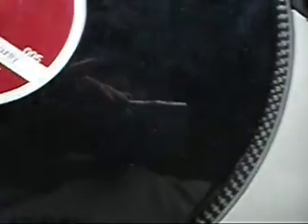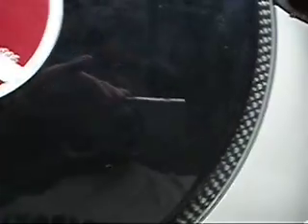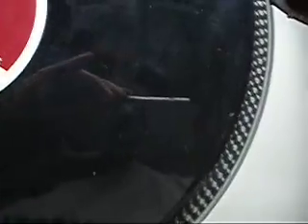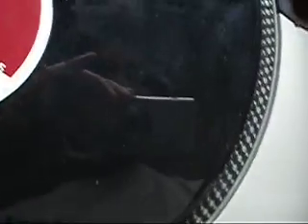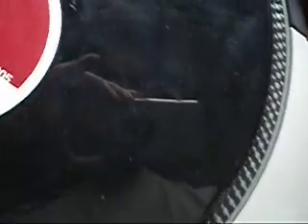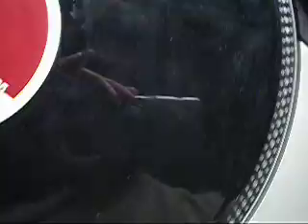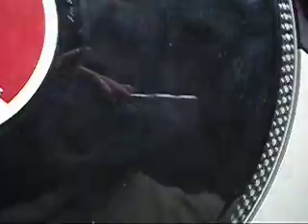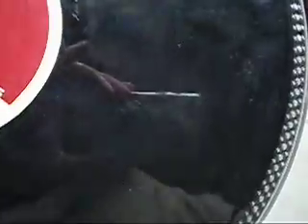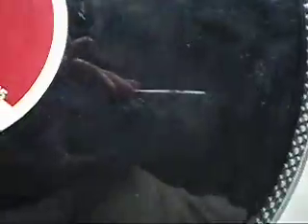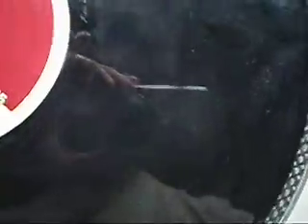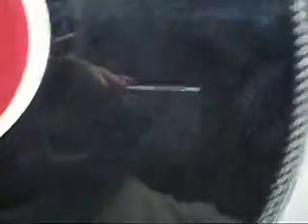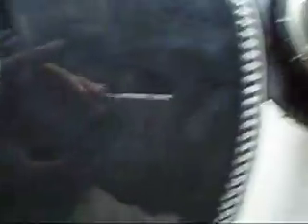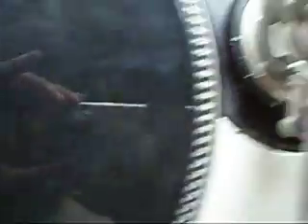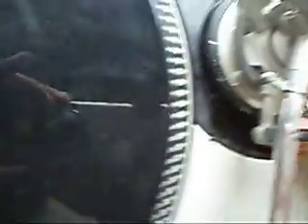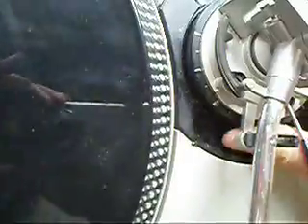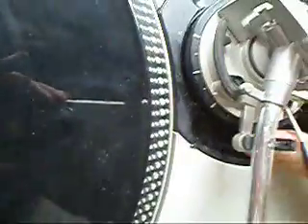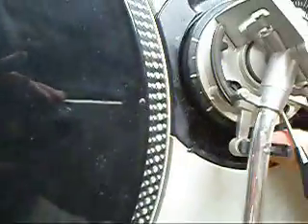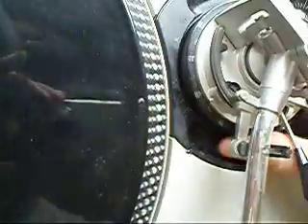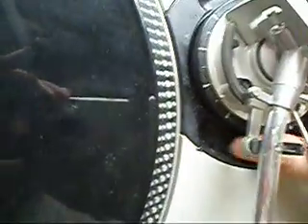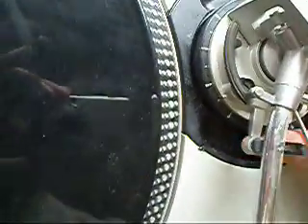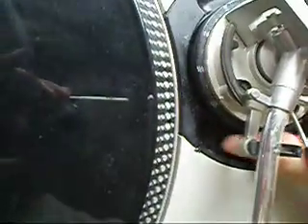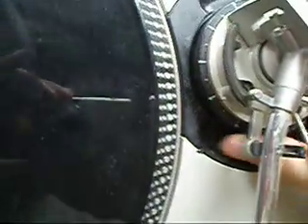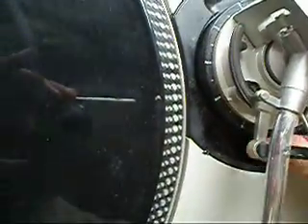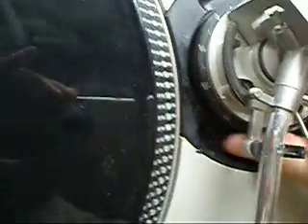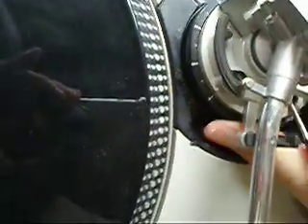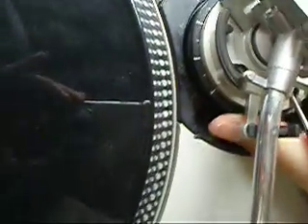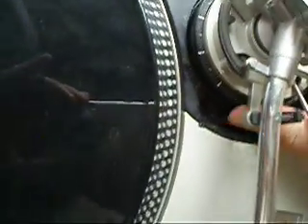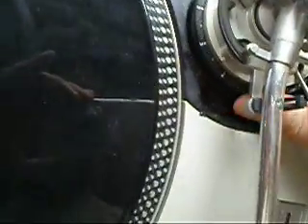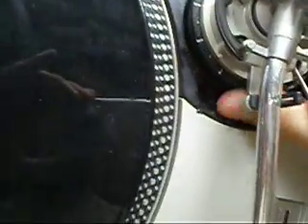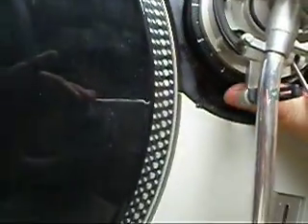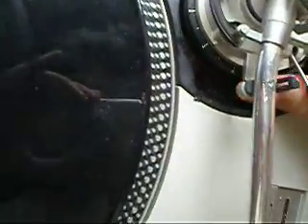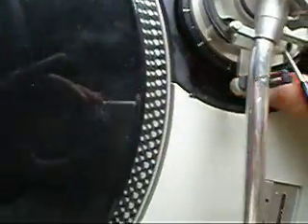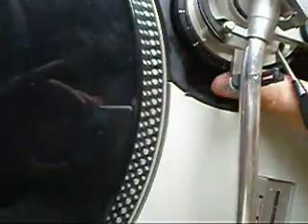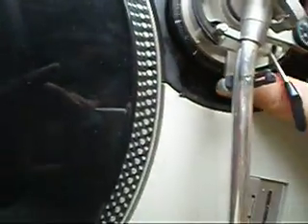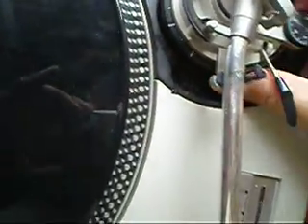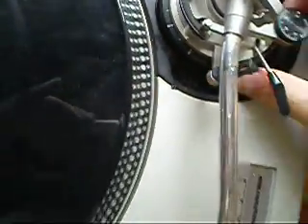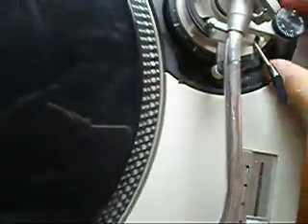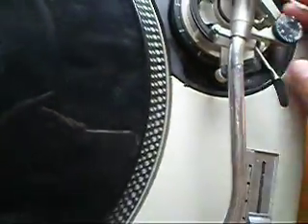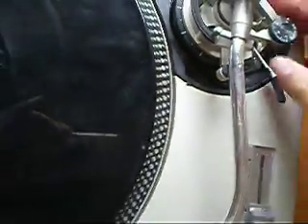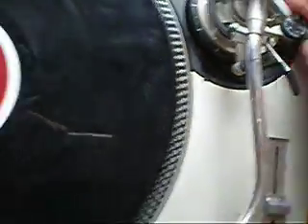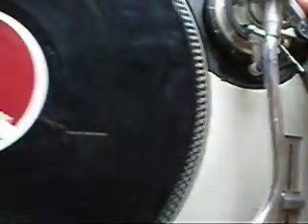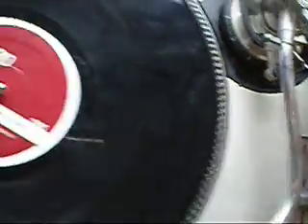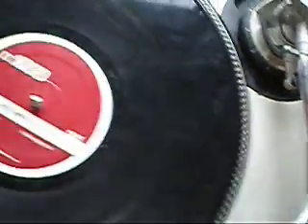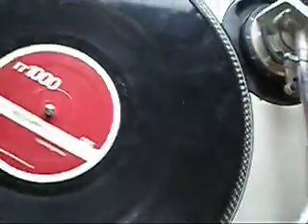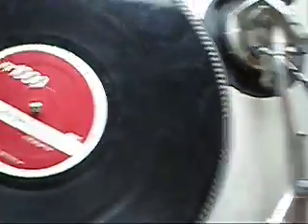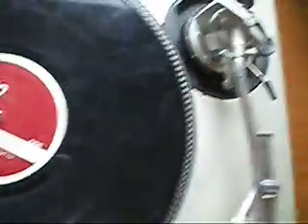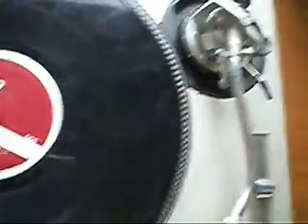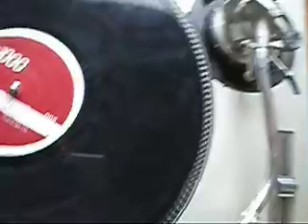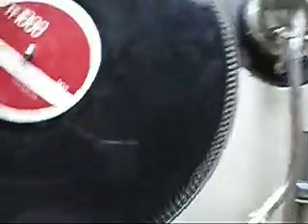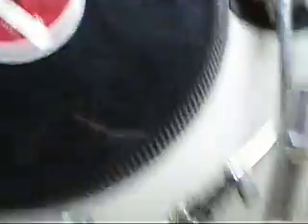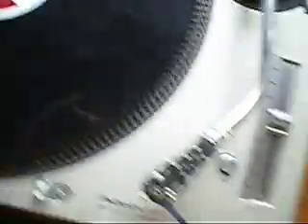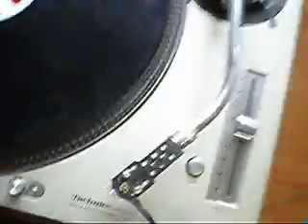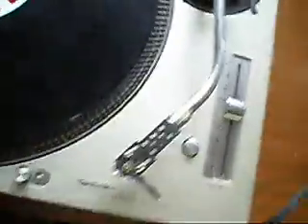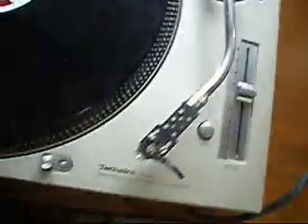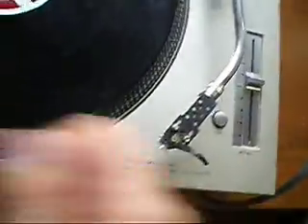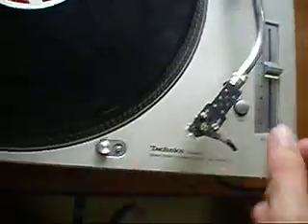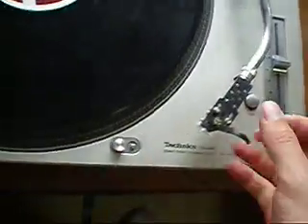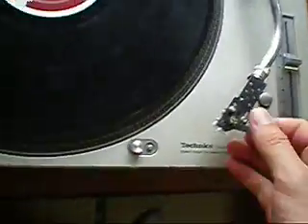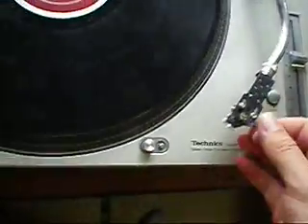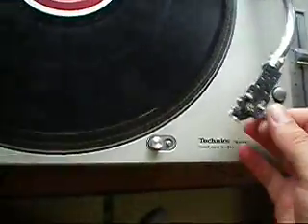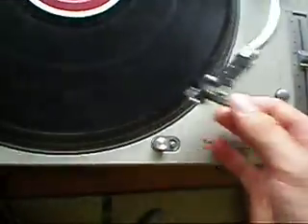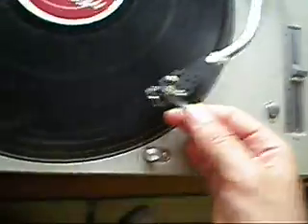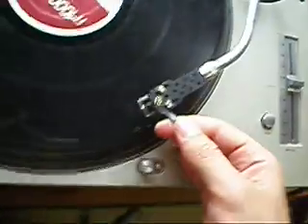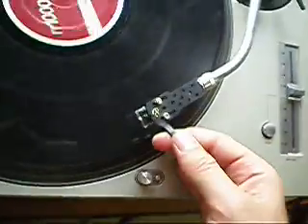On the tonearm the raiser is very smooth — it can raise and lower the tonearm very smoothly. The signal is coming through clearly on both channels.